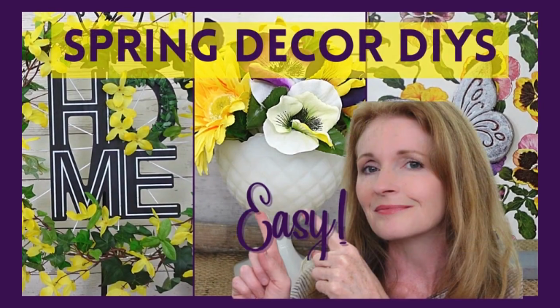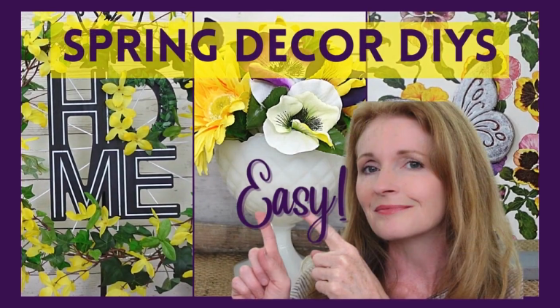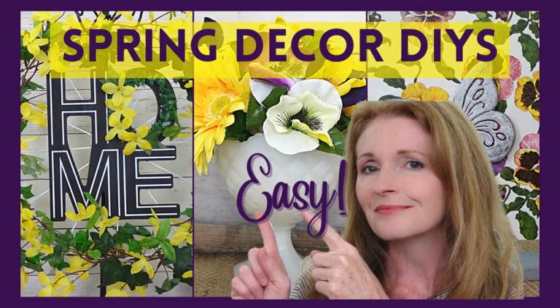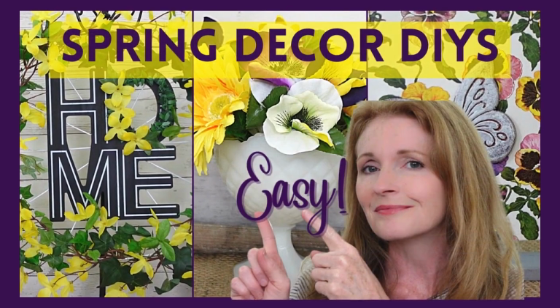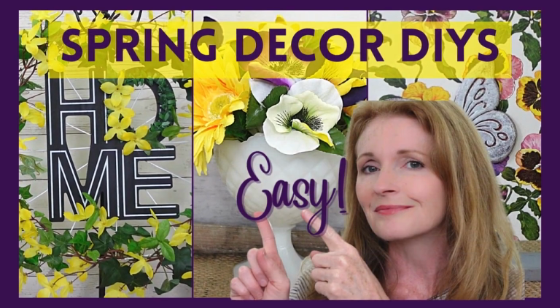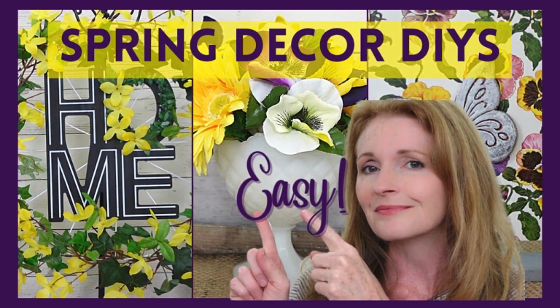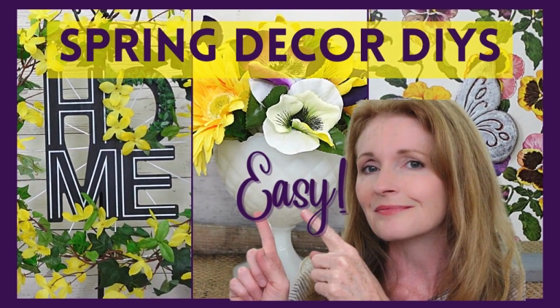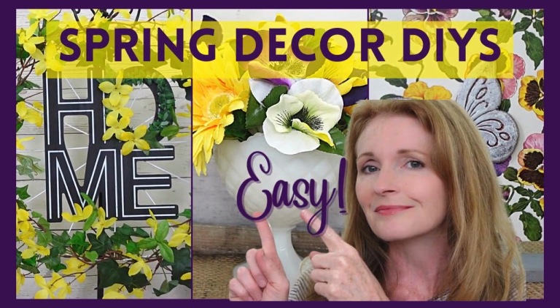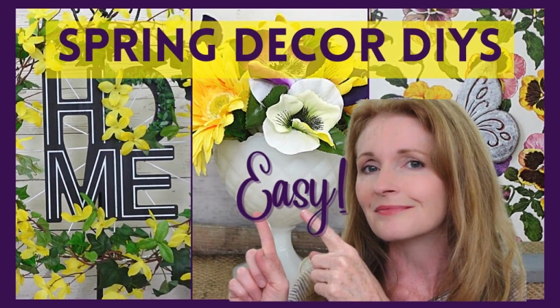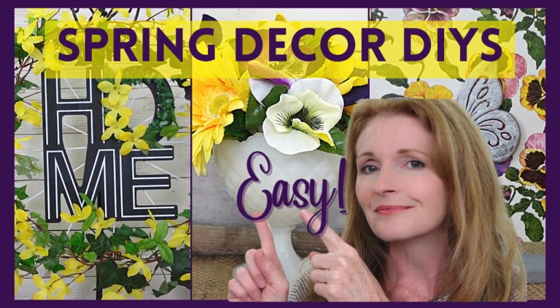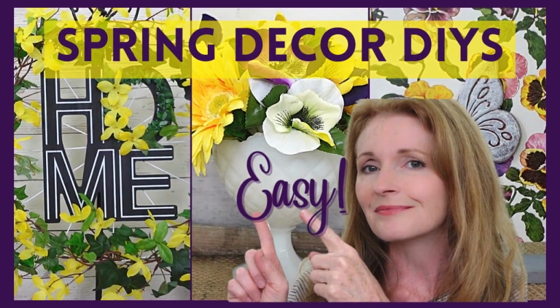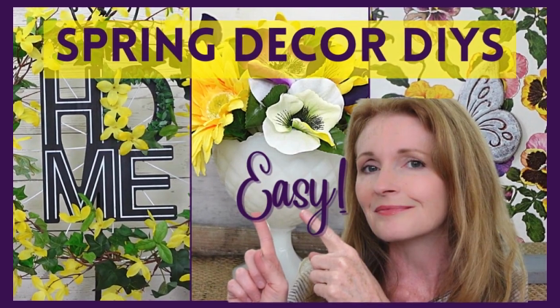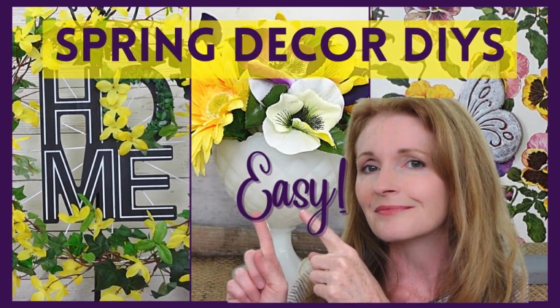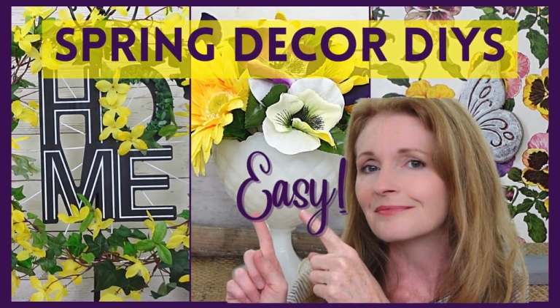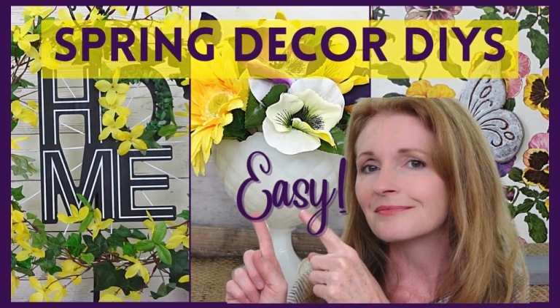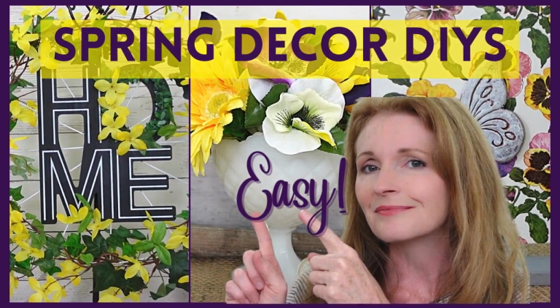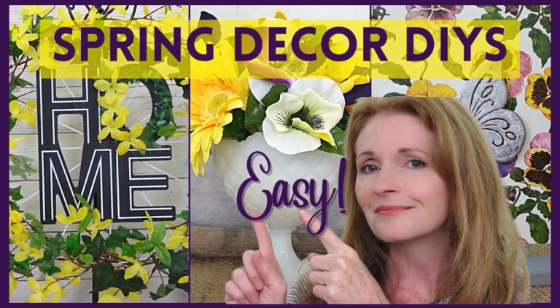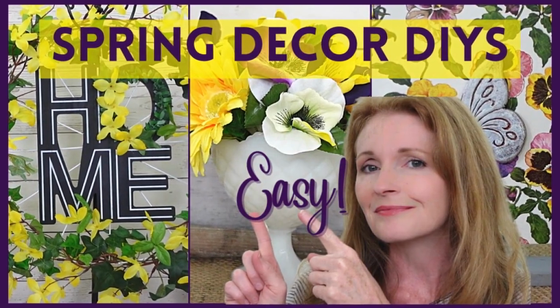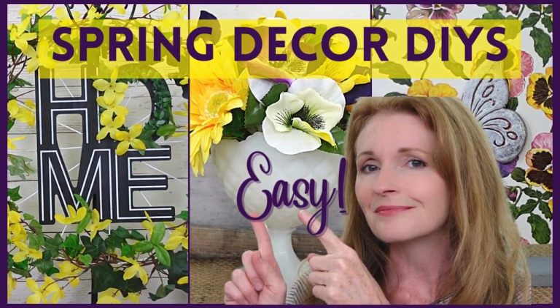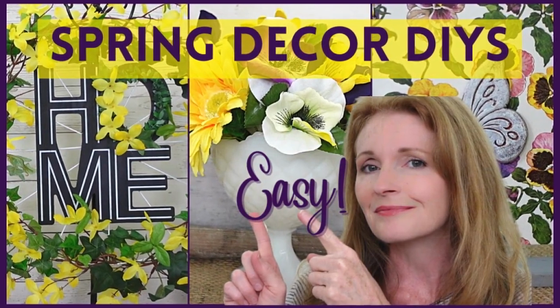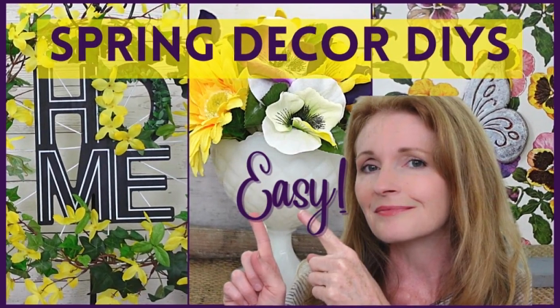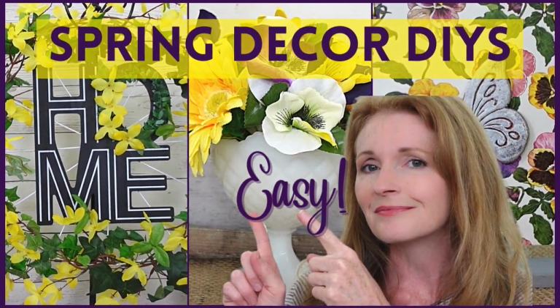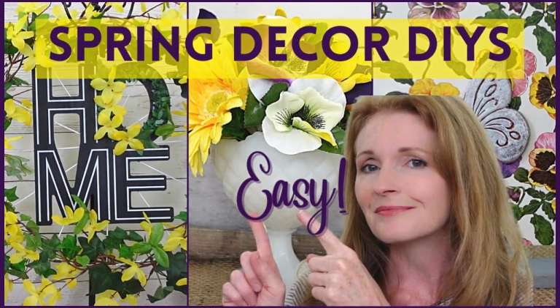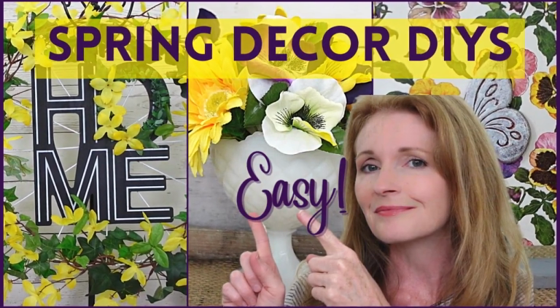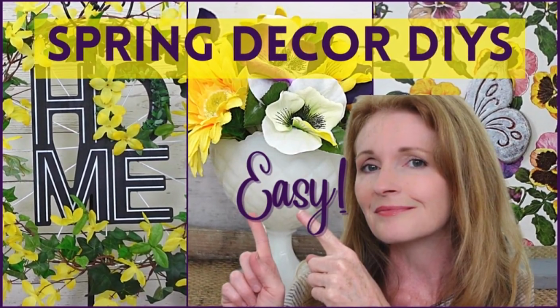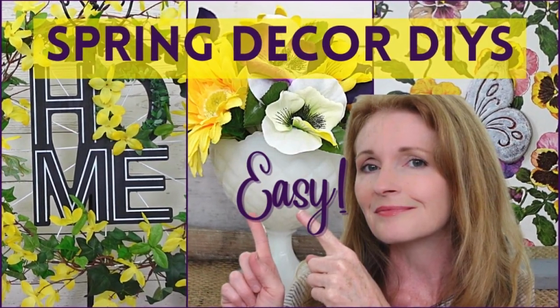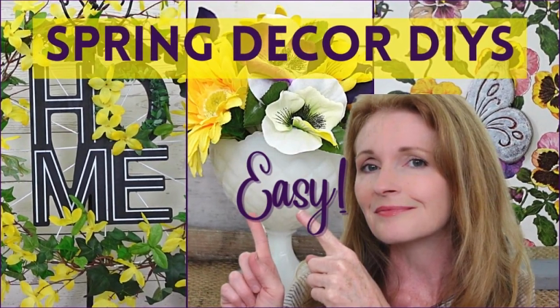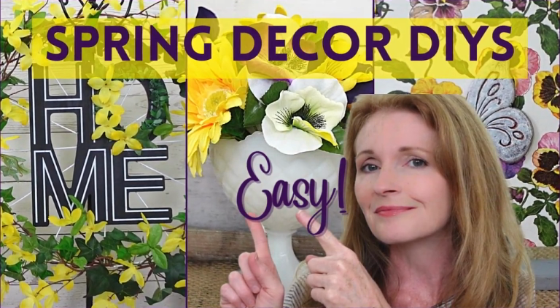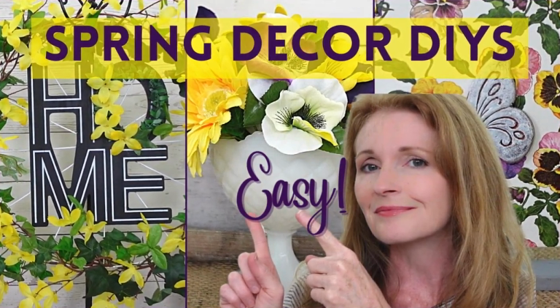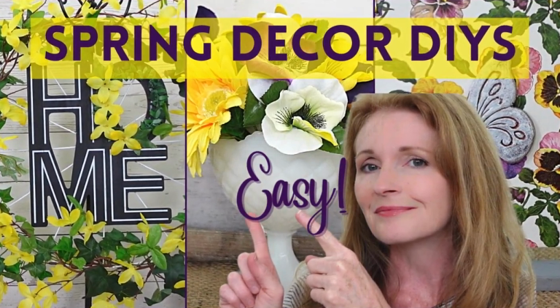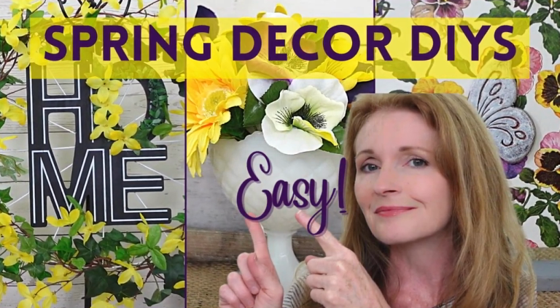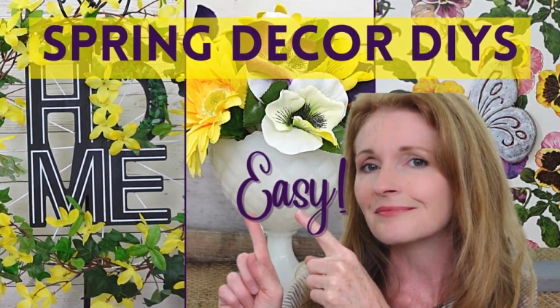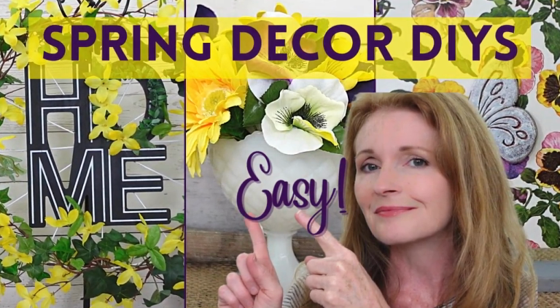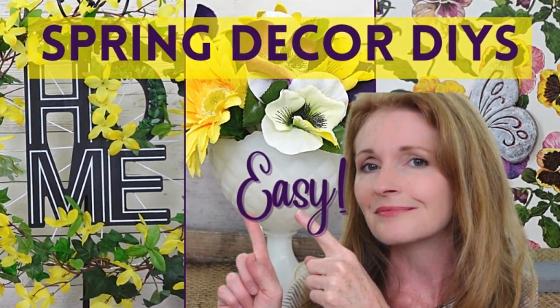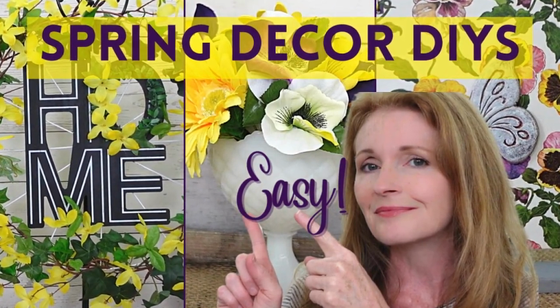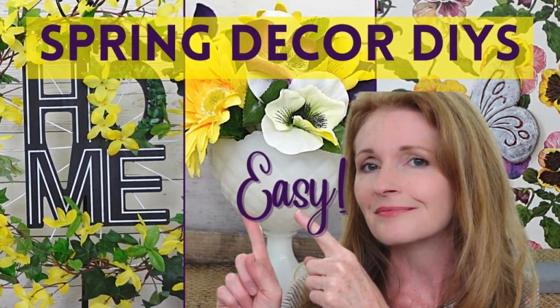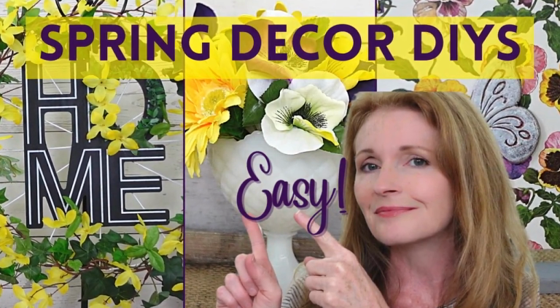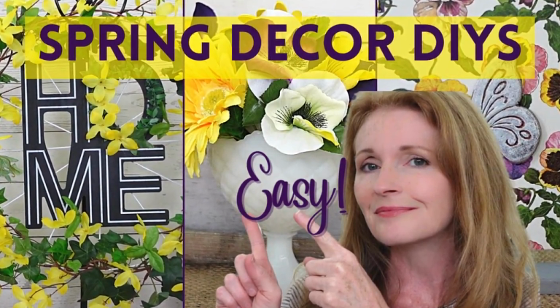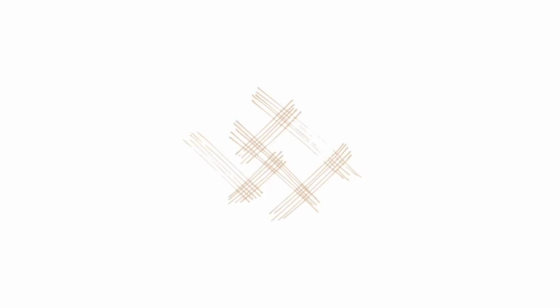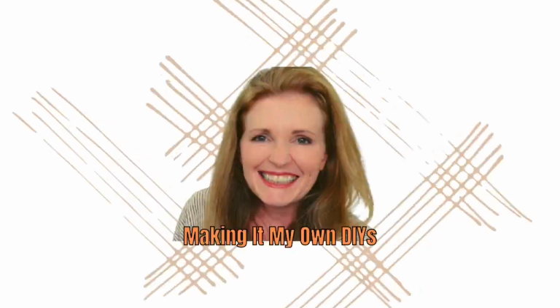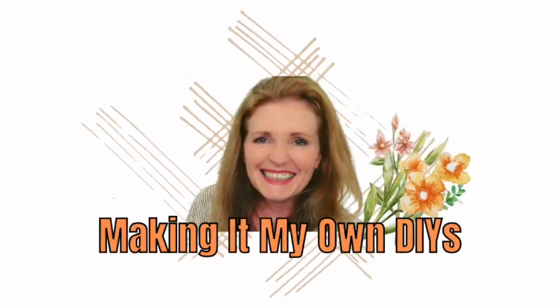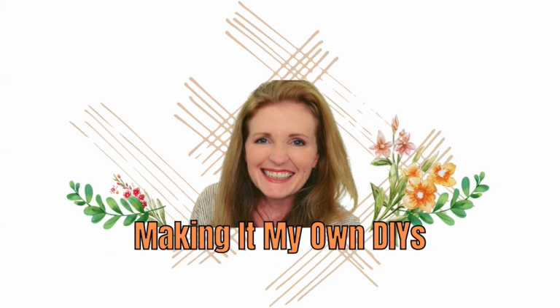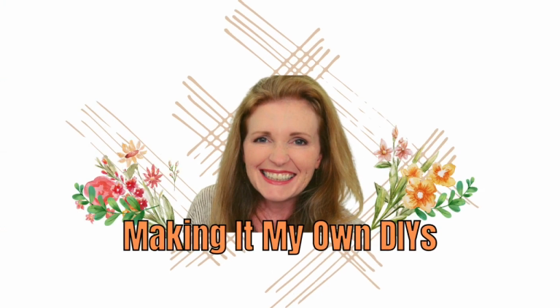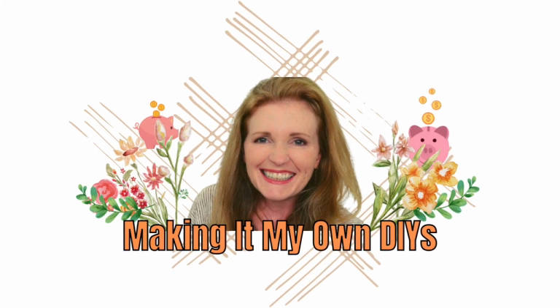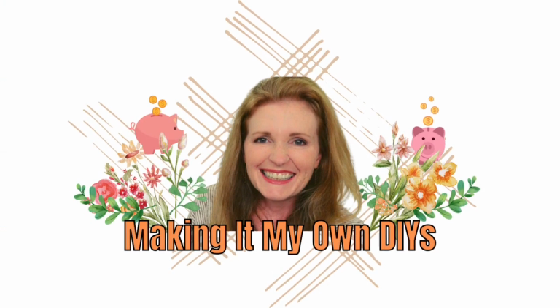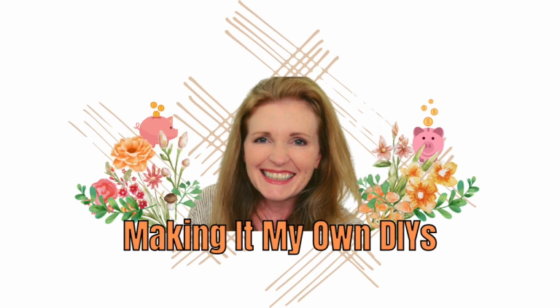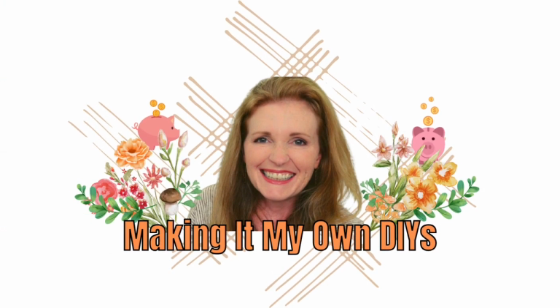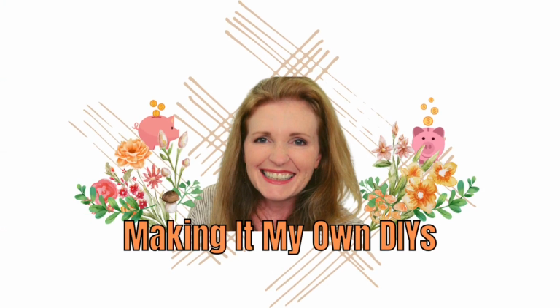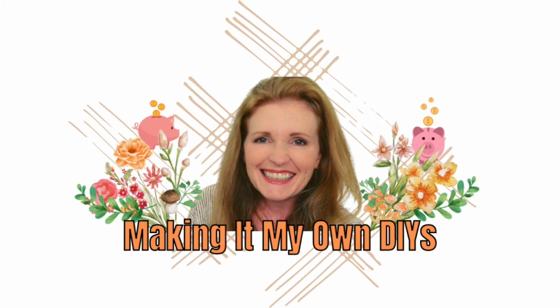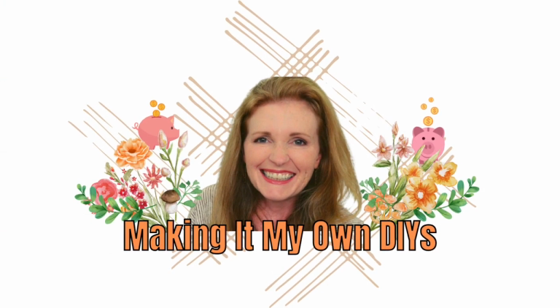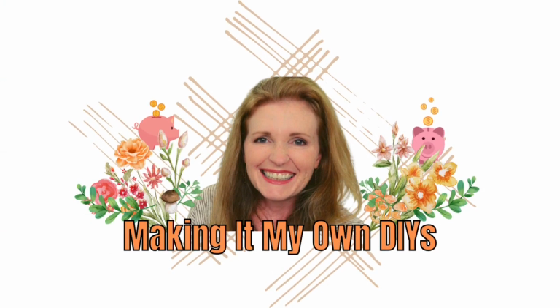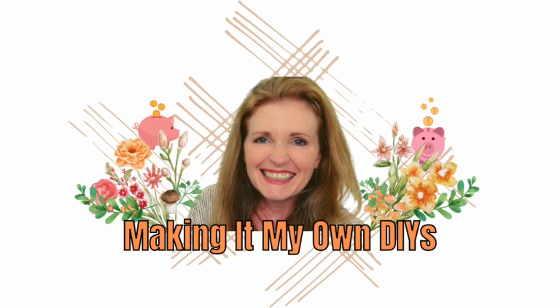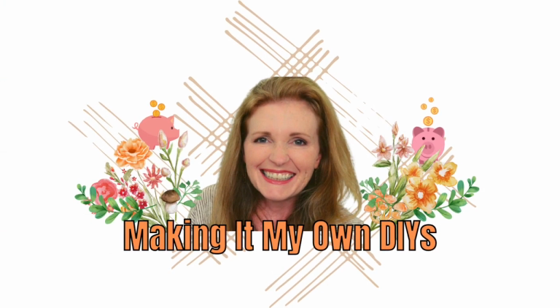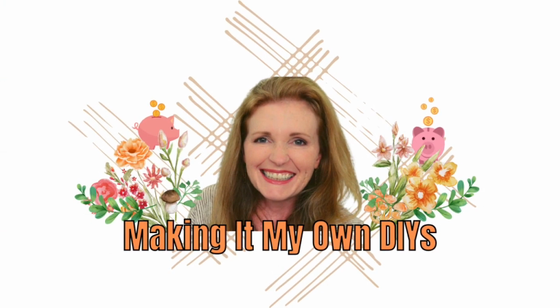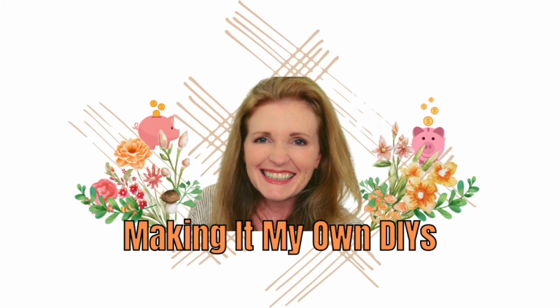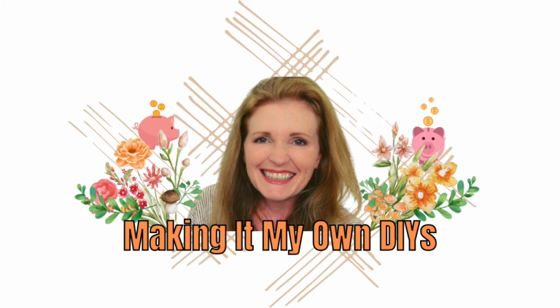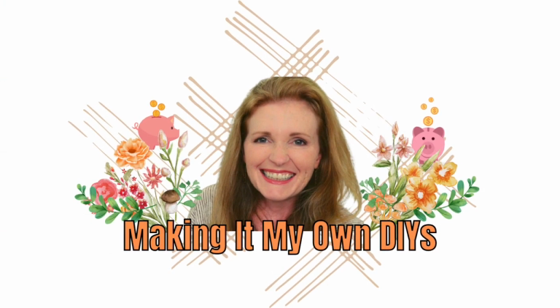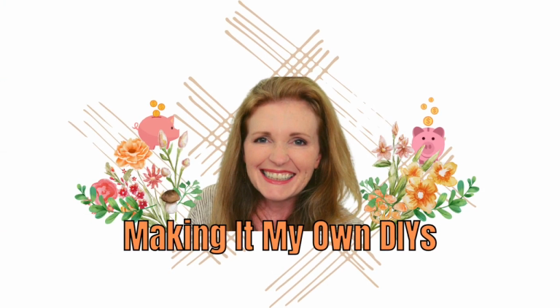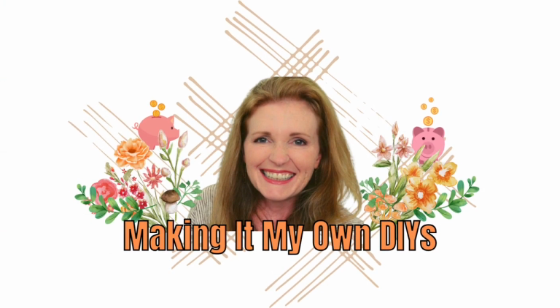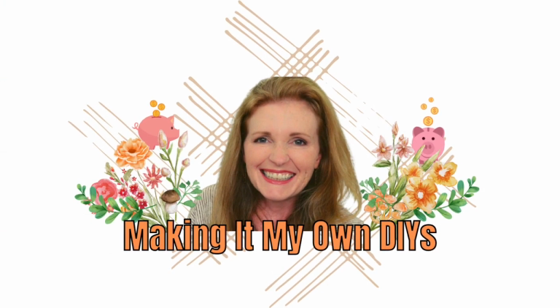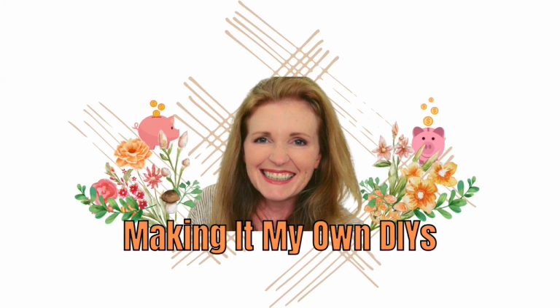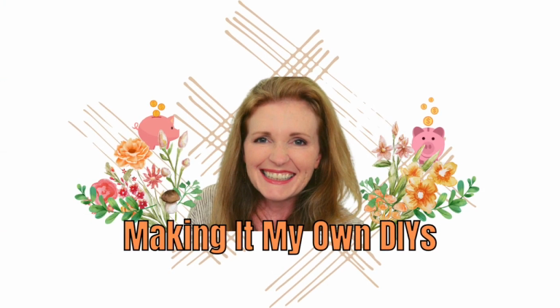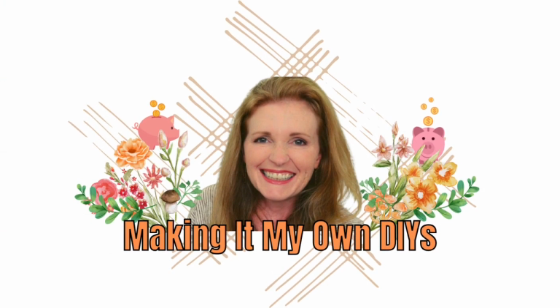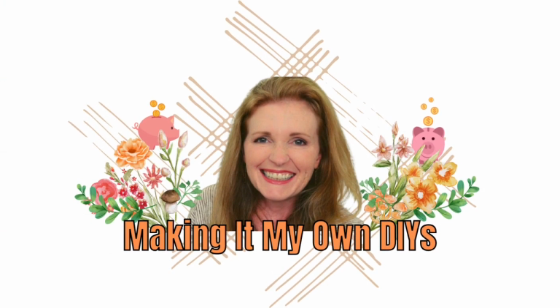Today I have some beautiful cottage spring decor DIYs. Keep watching. I'm Brandy, and this is Making It My Own DIYs.